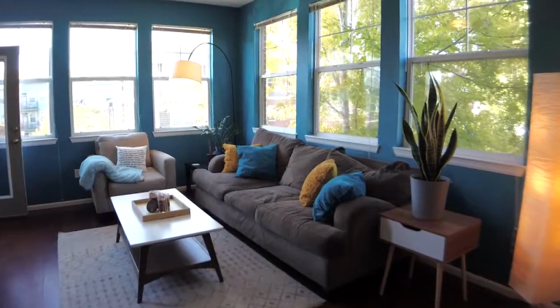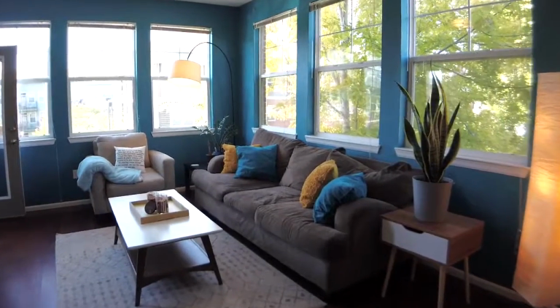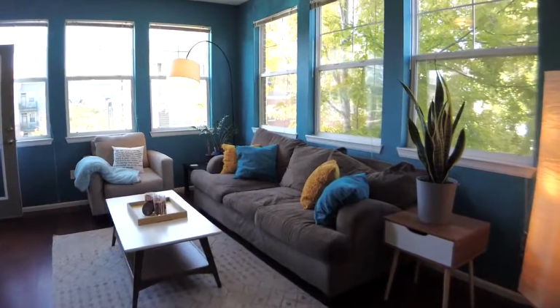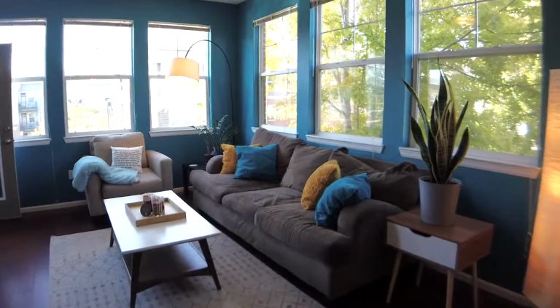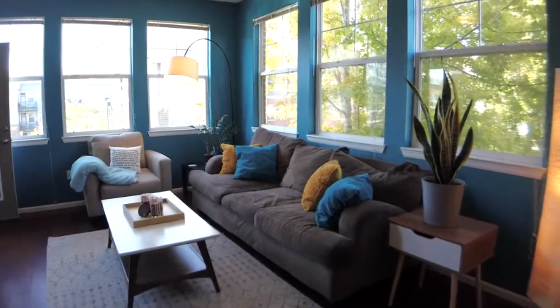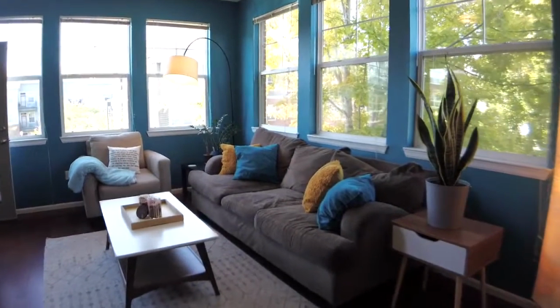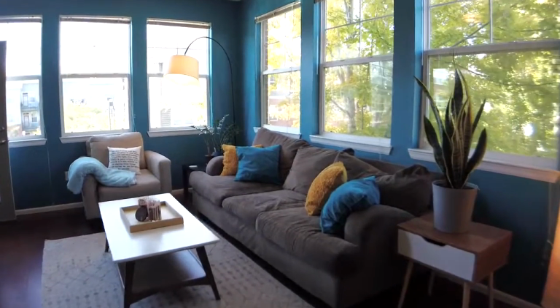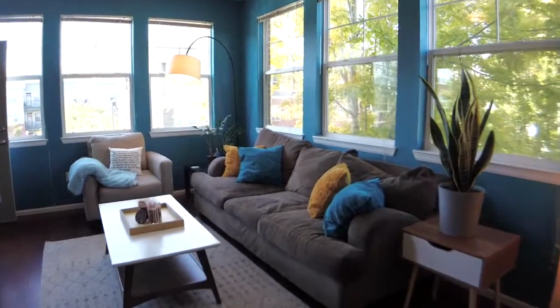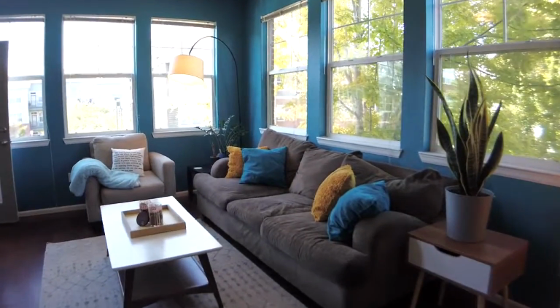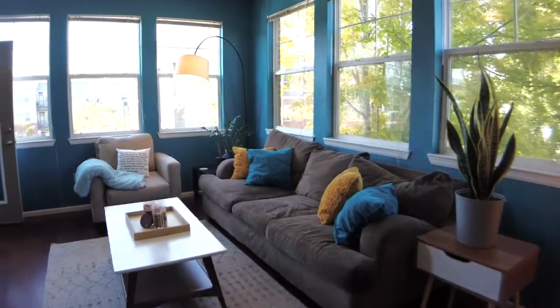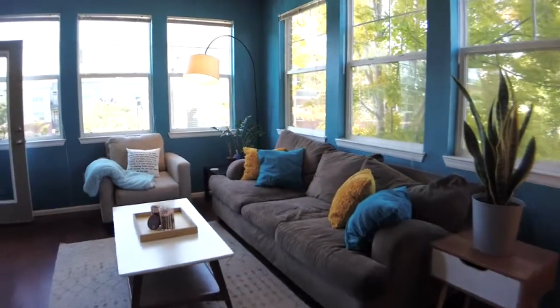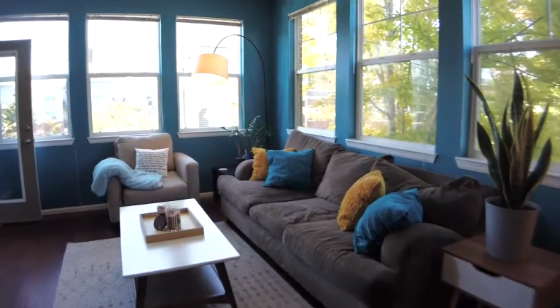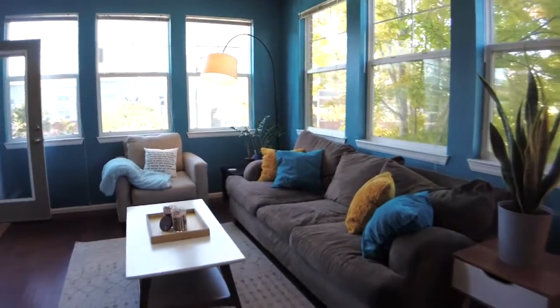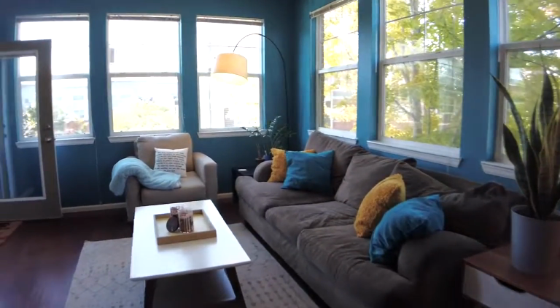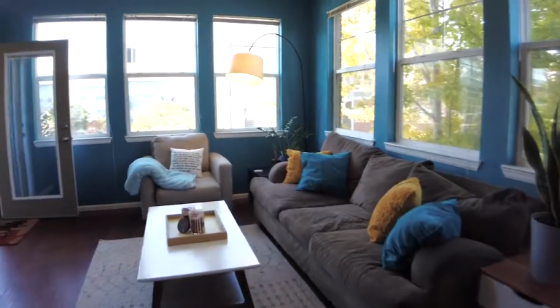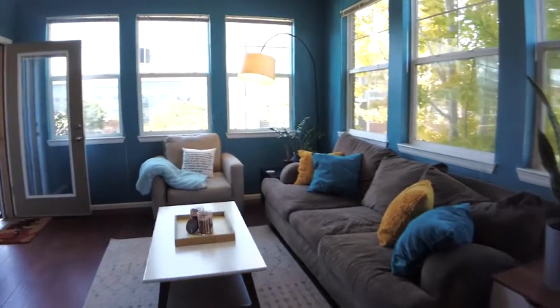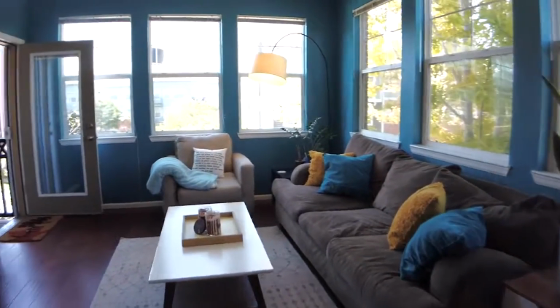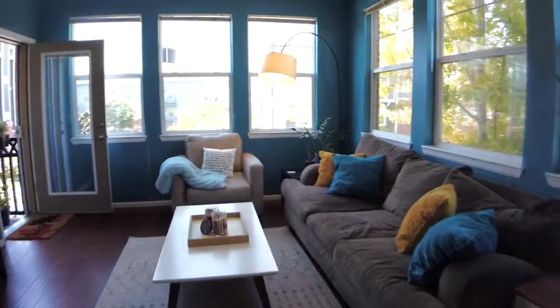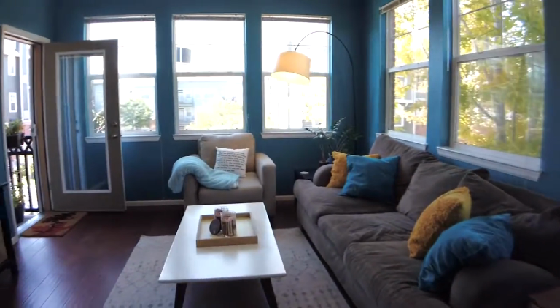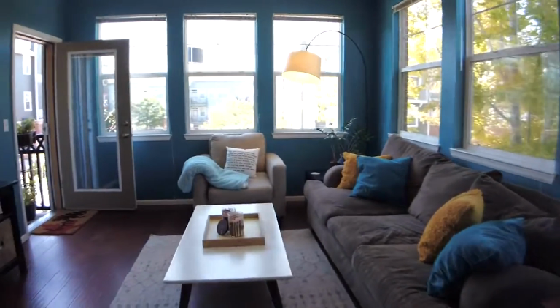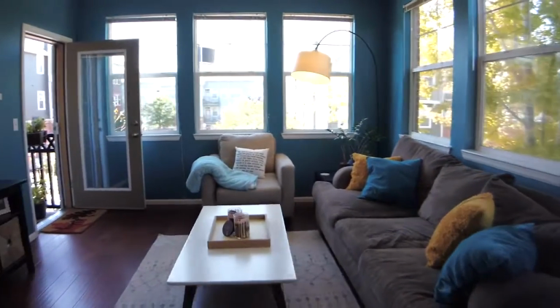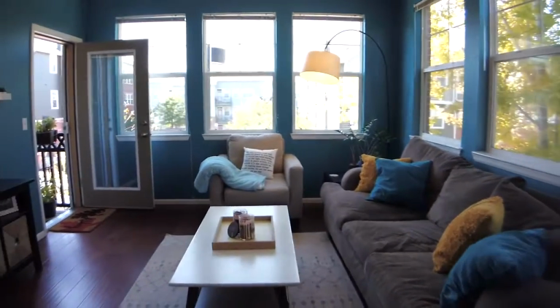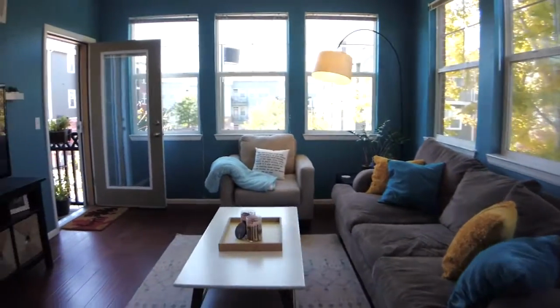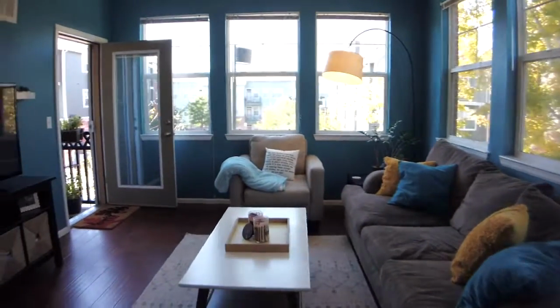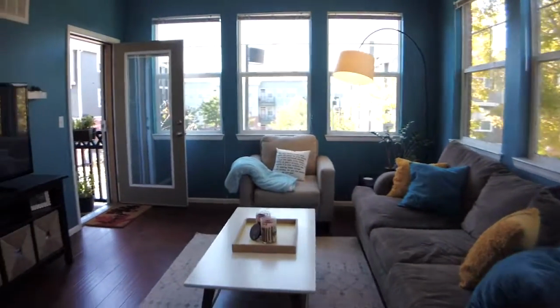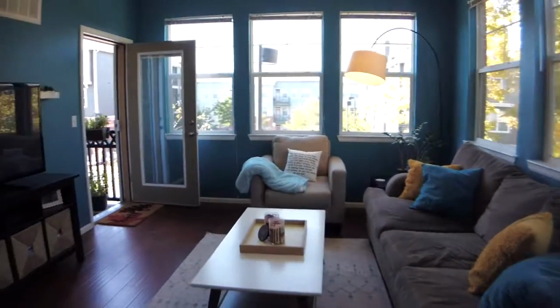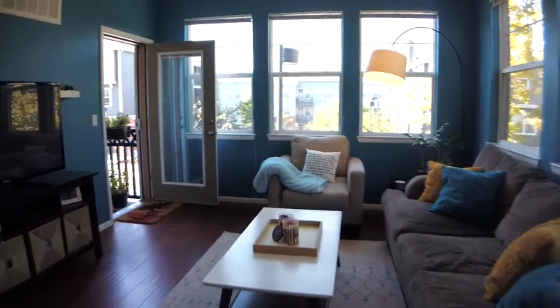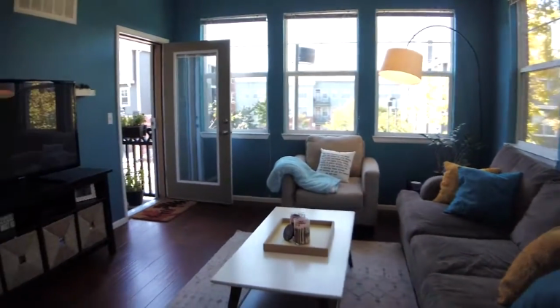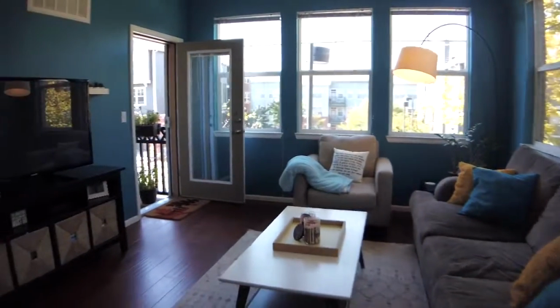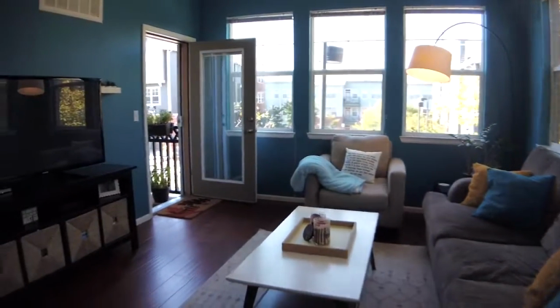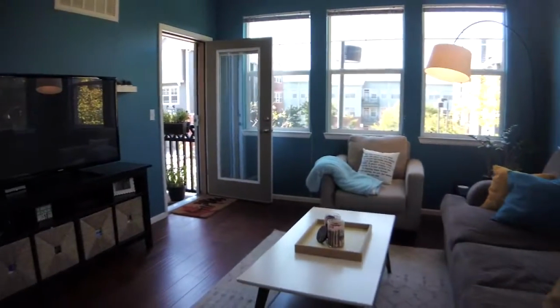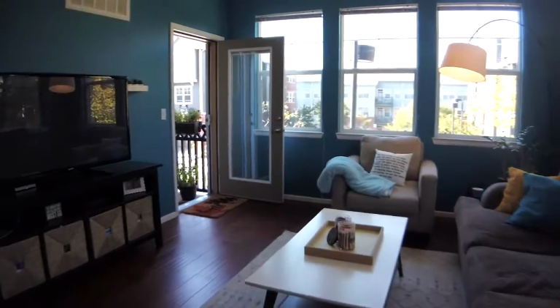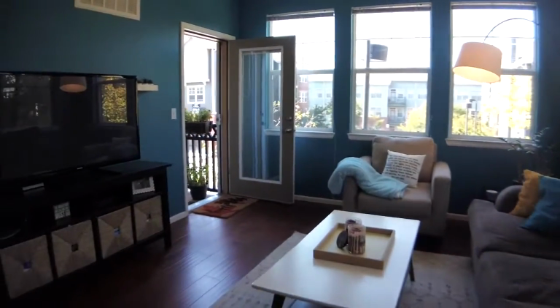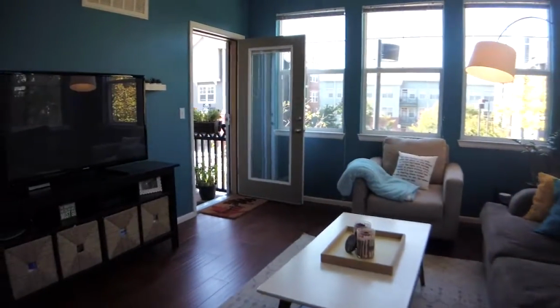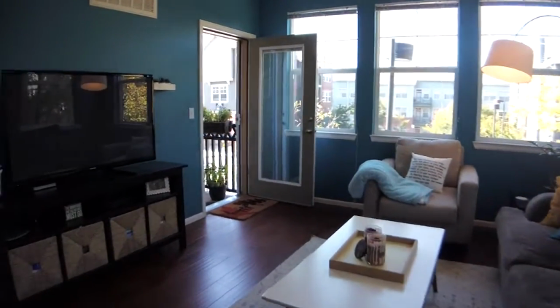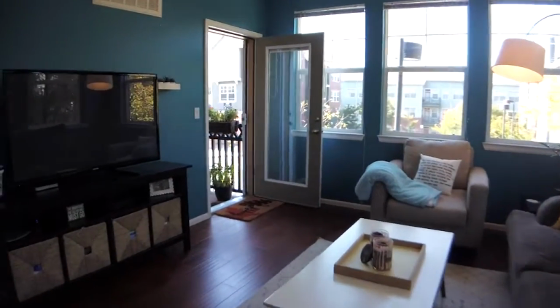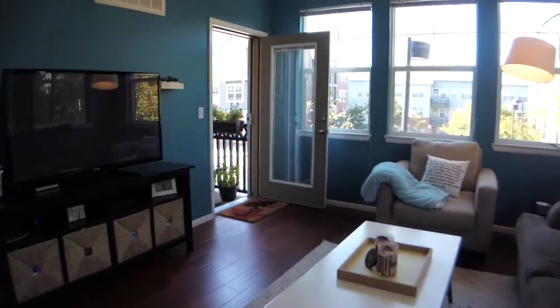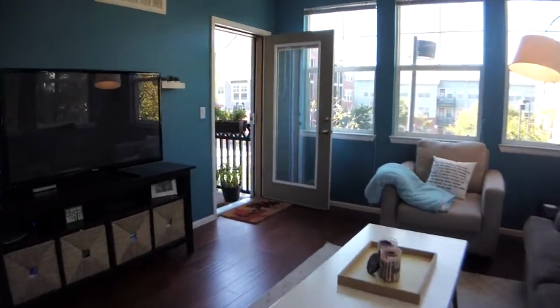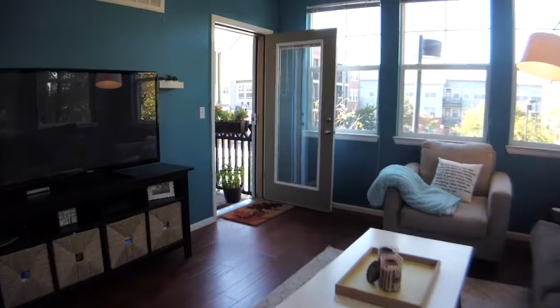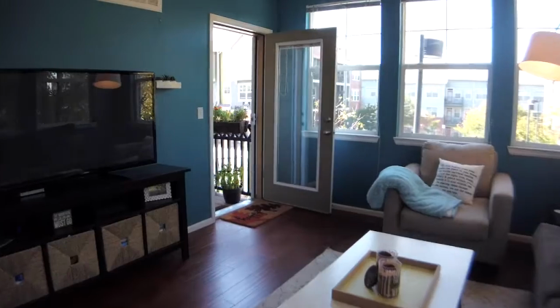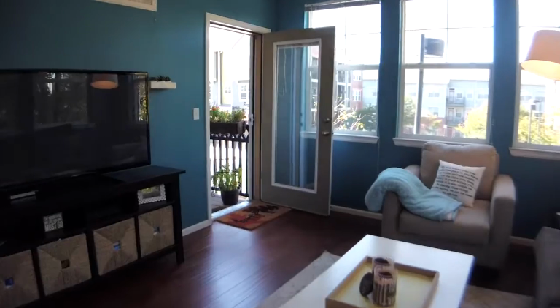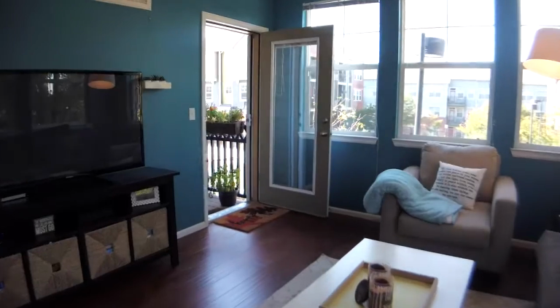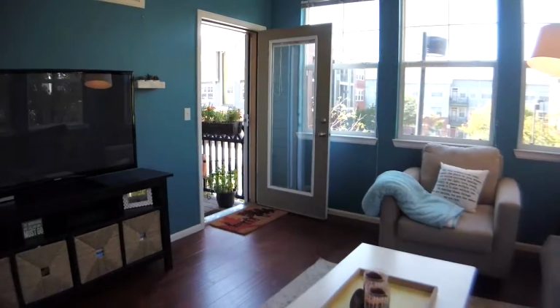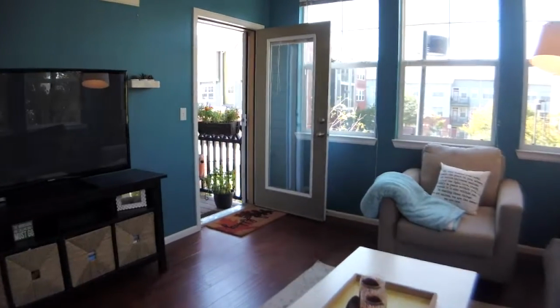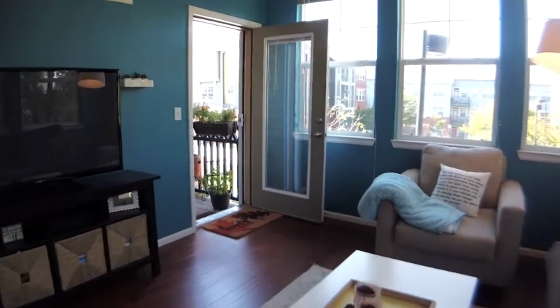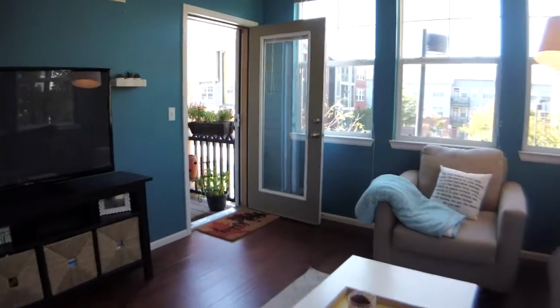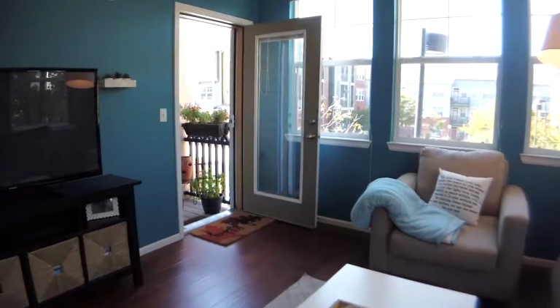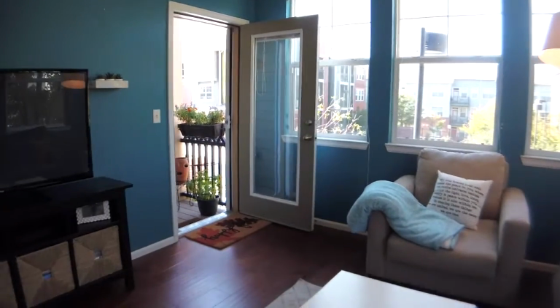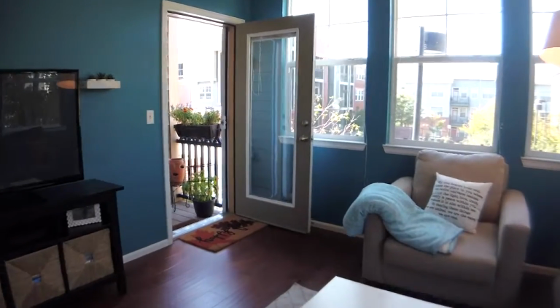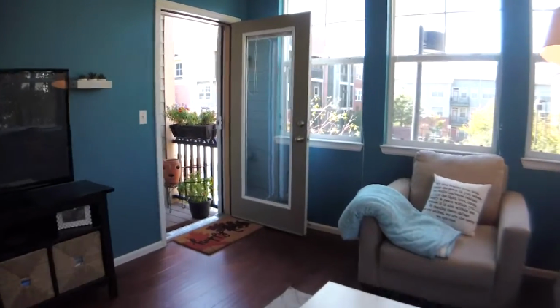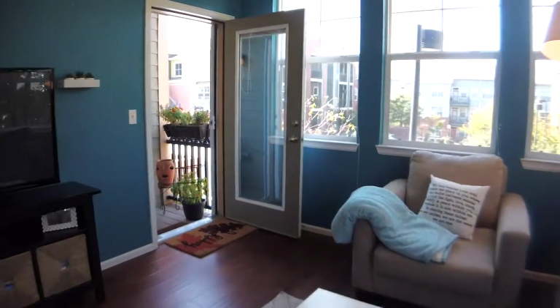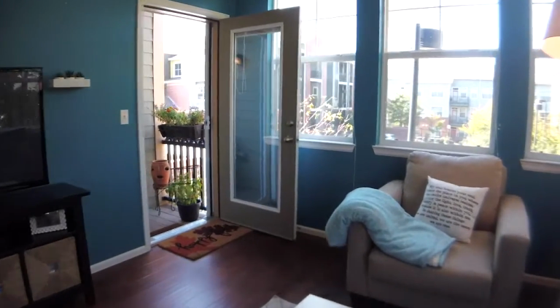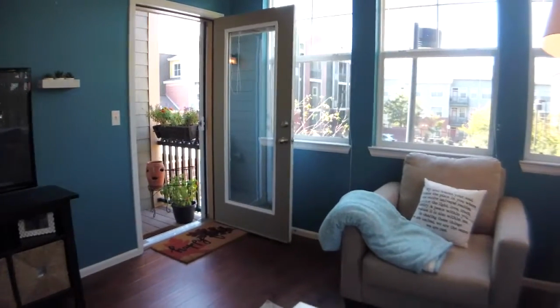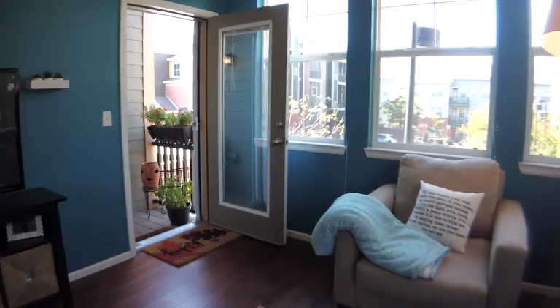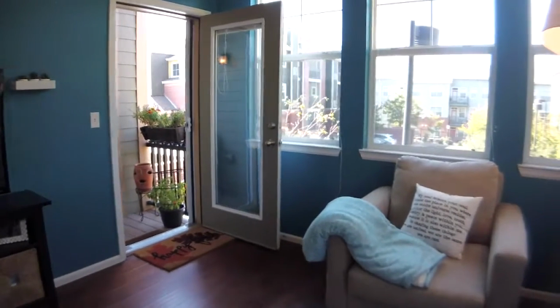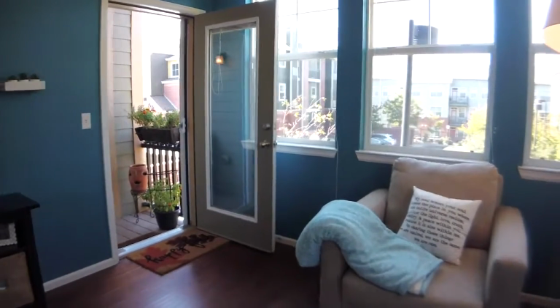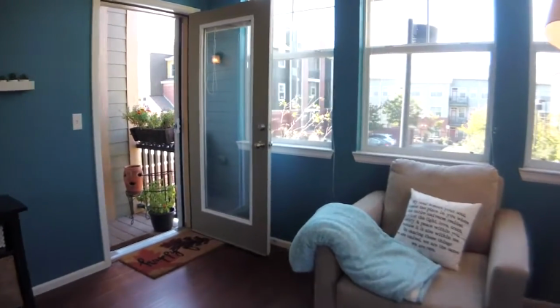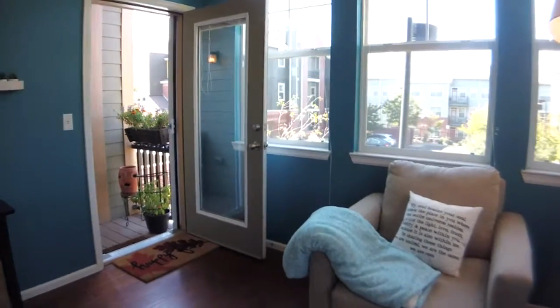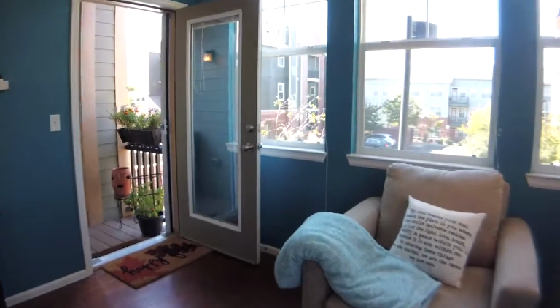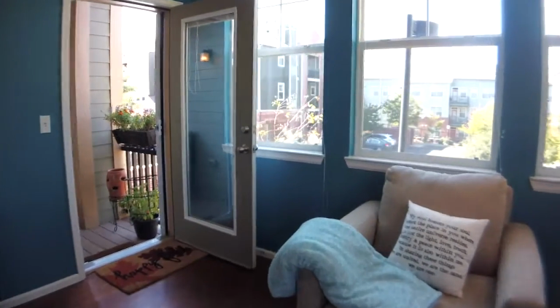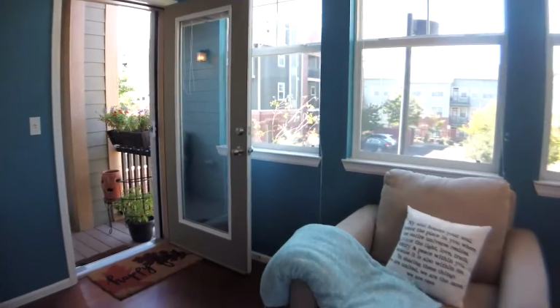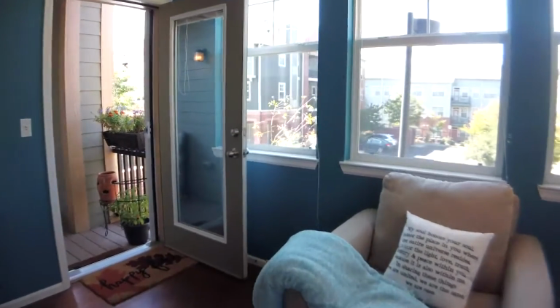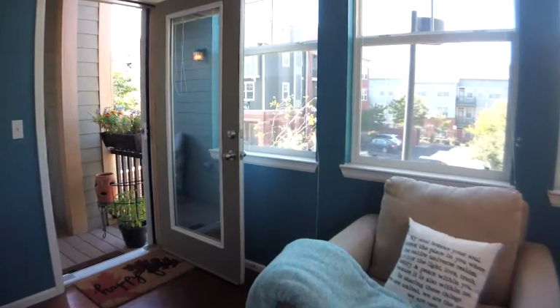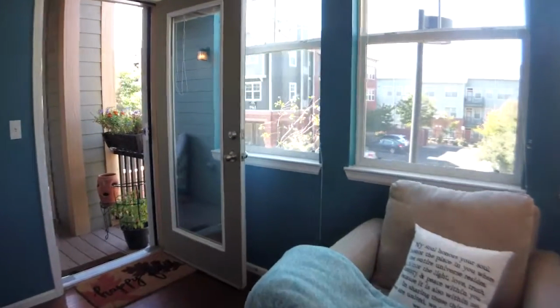Relax in the large living room for movie night, or step out onto the second balcony door to enjoy the fresh Colorado breeze.